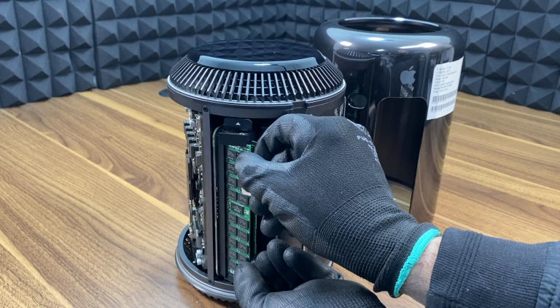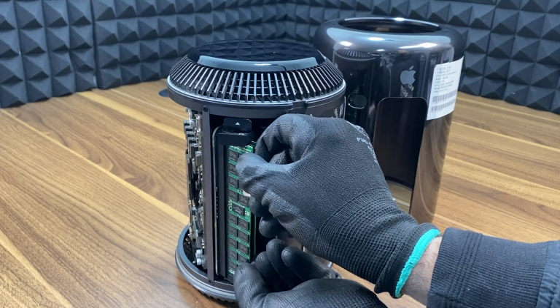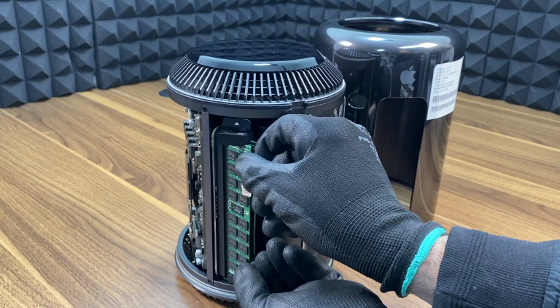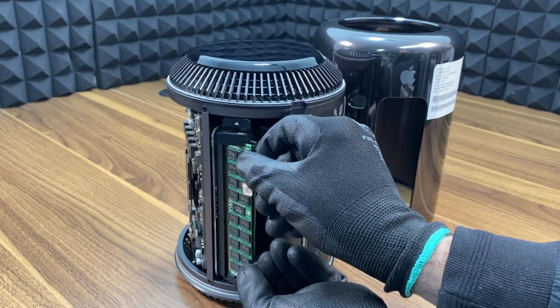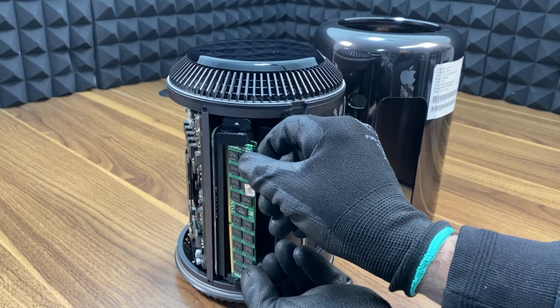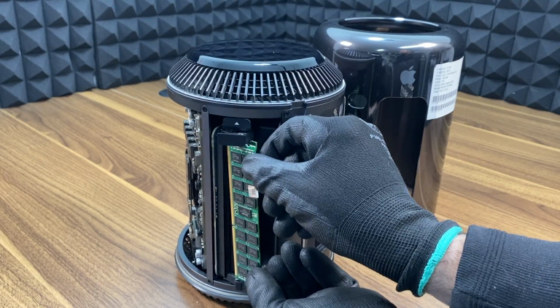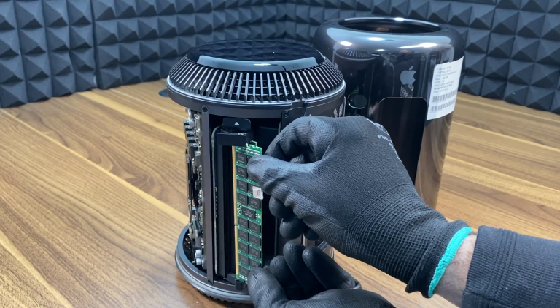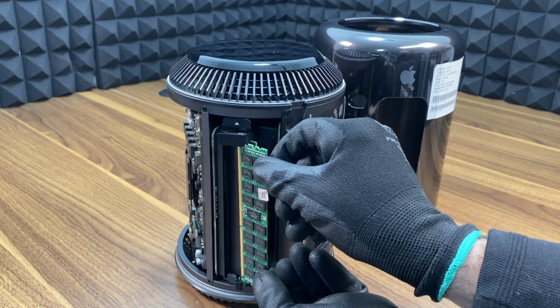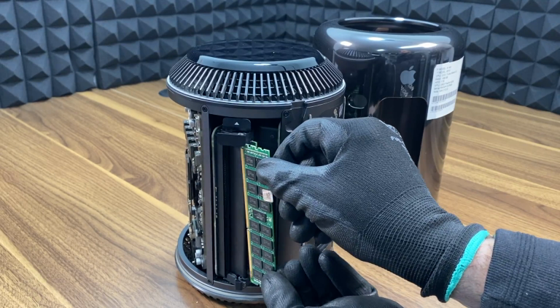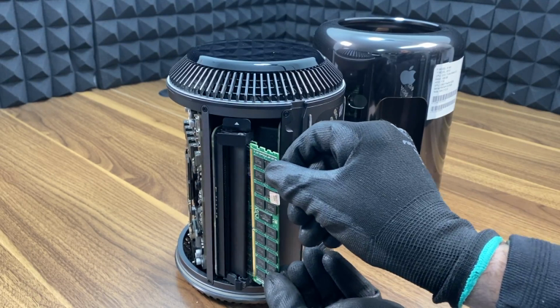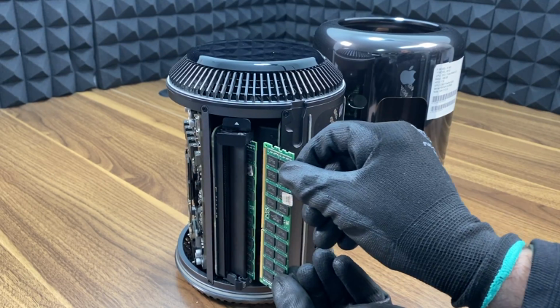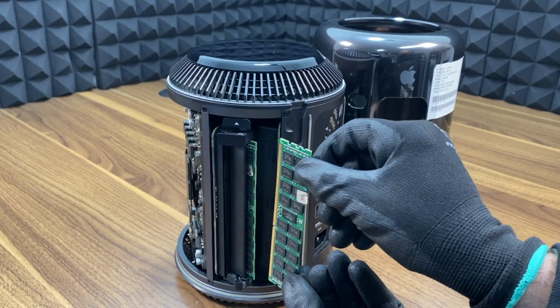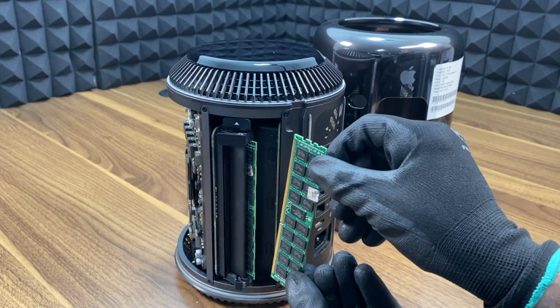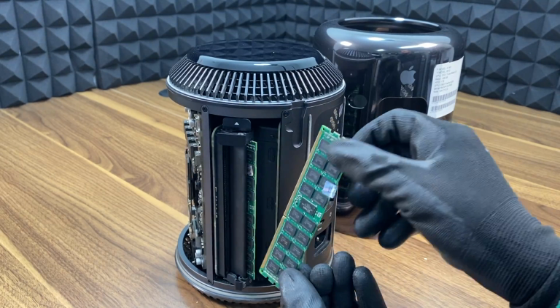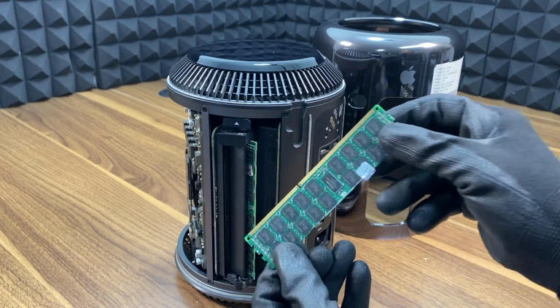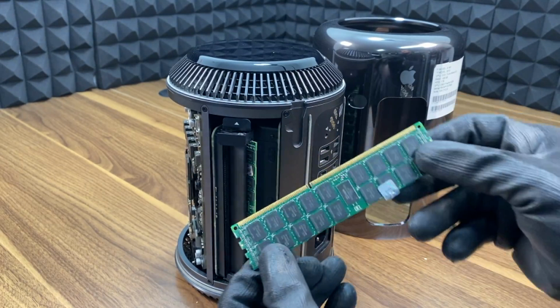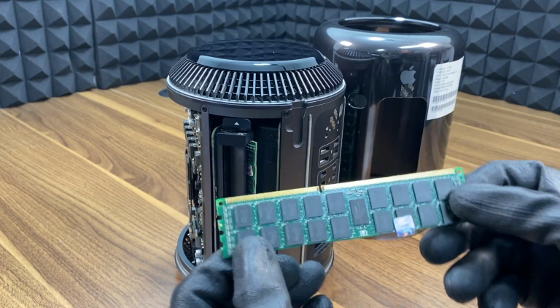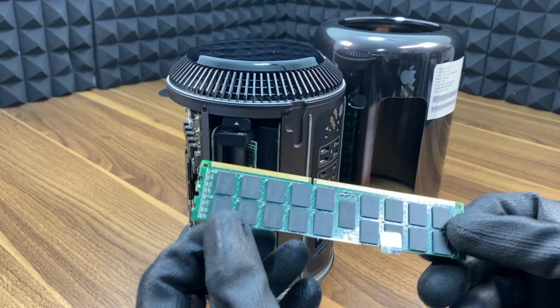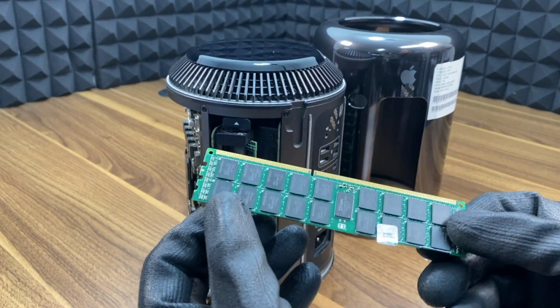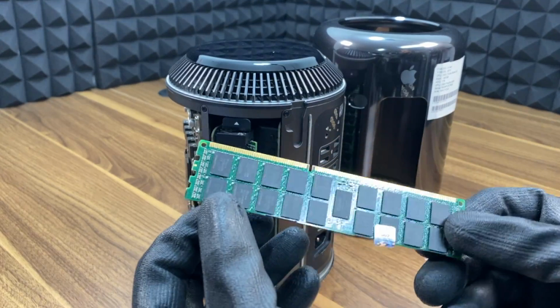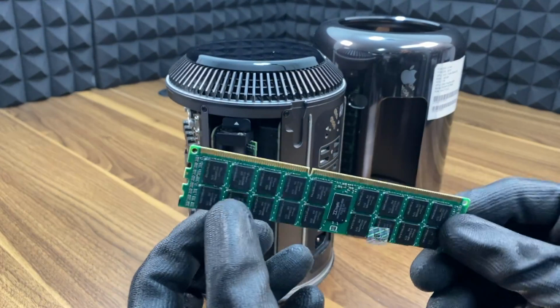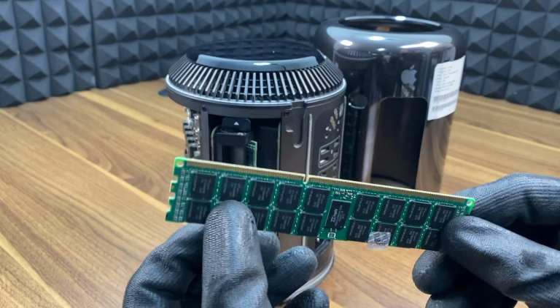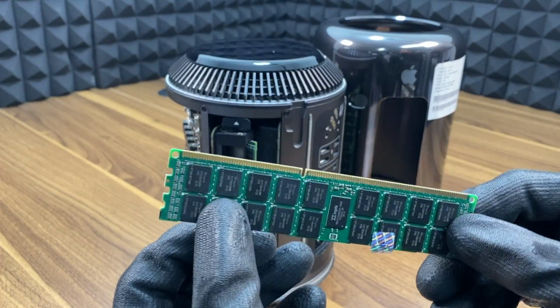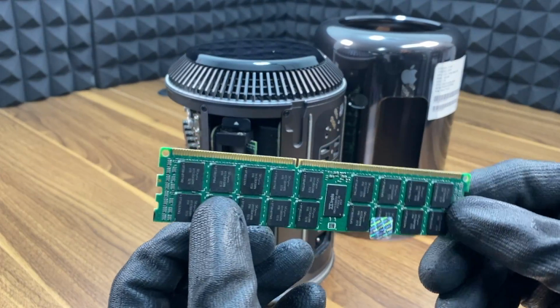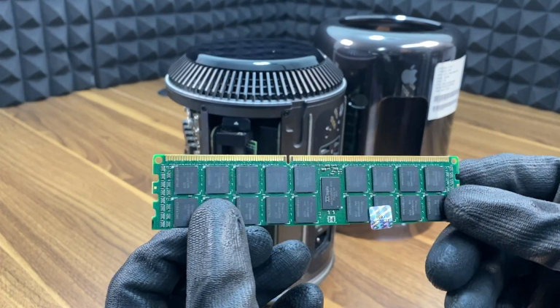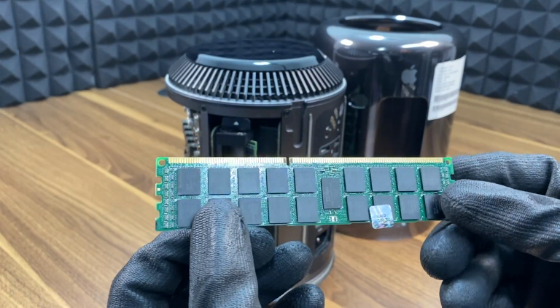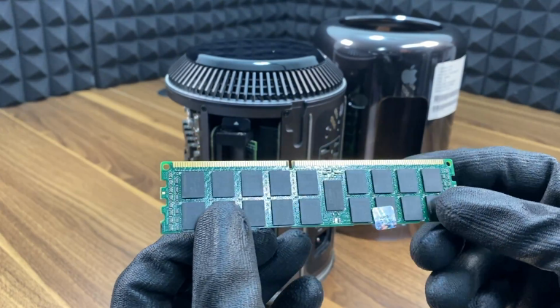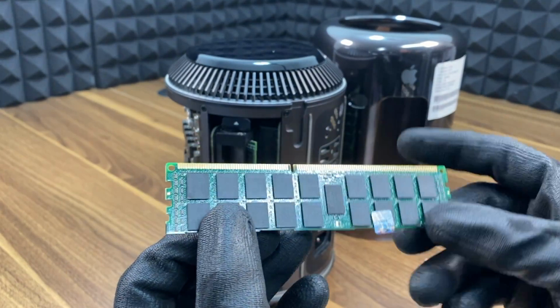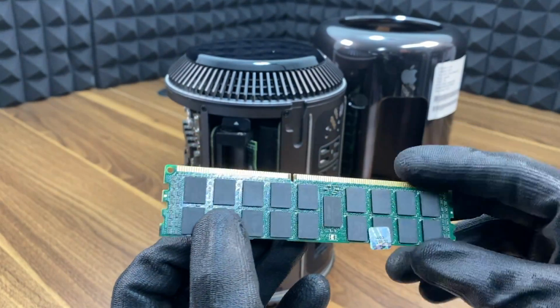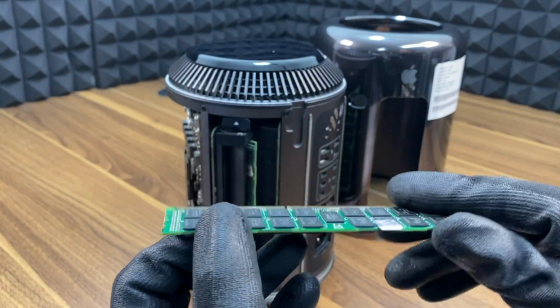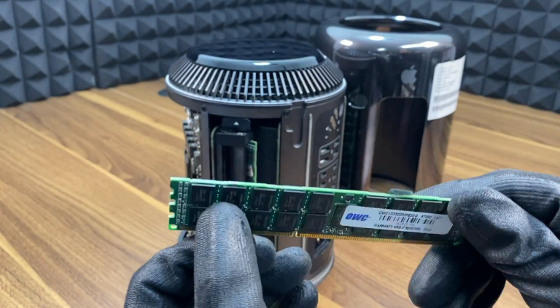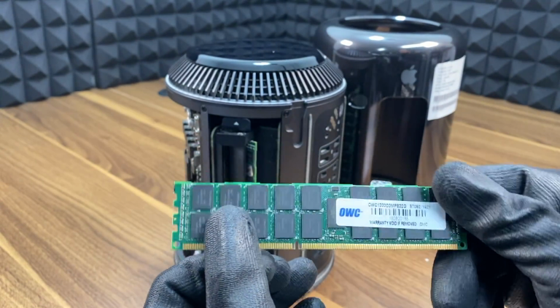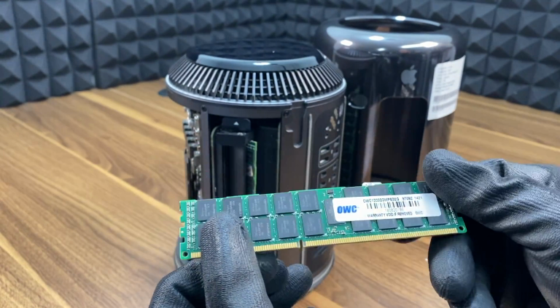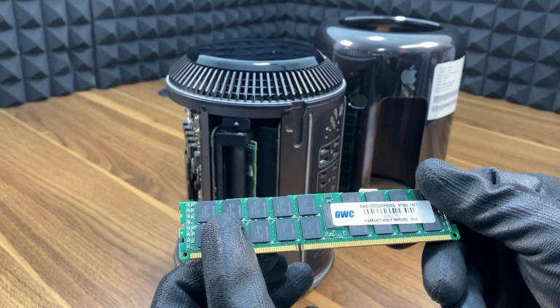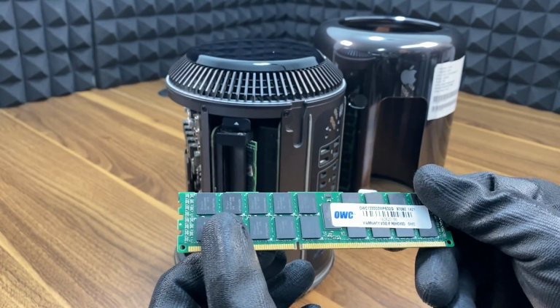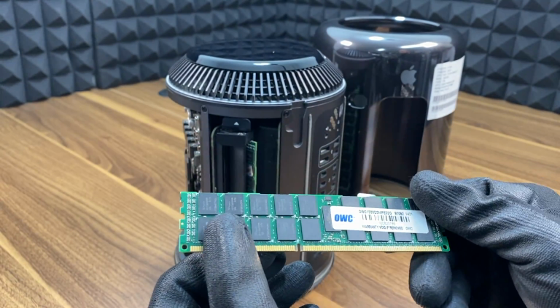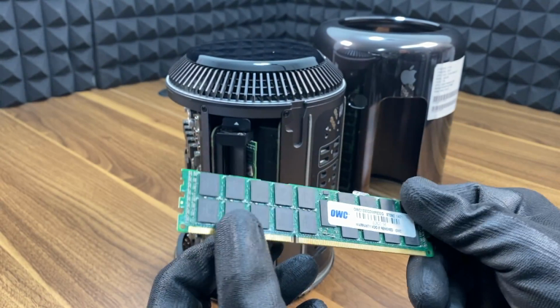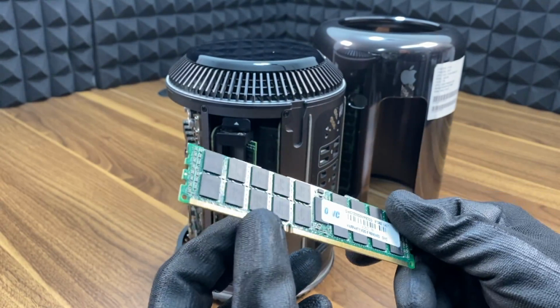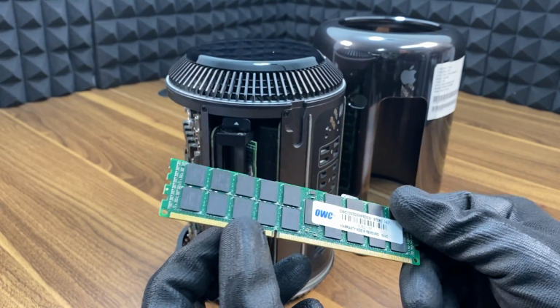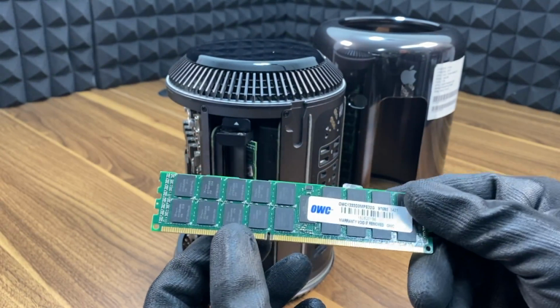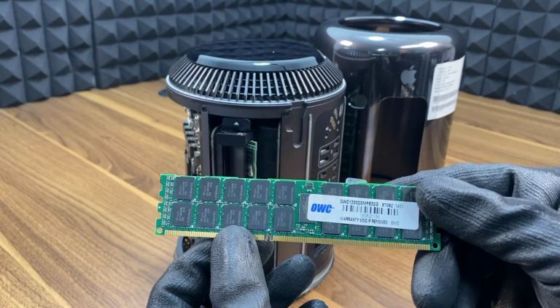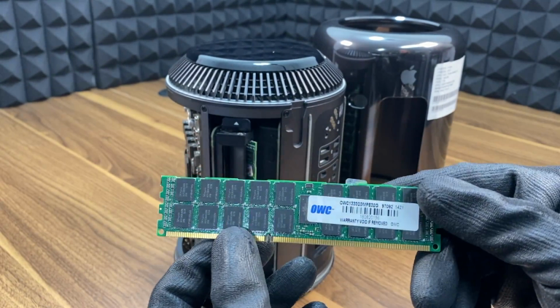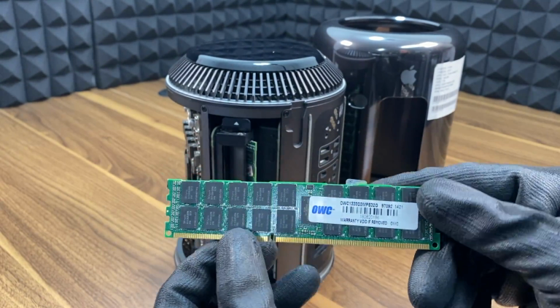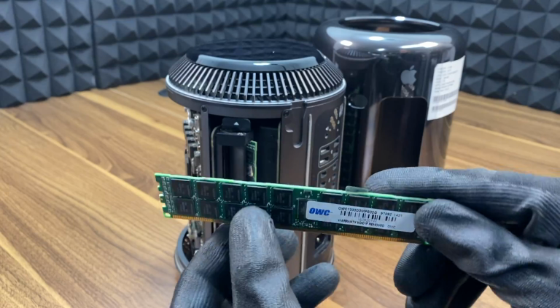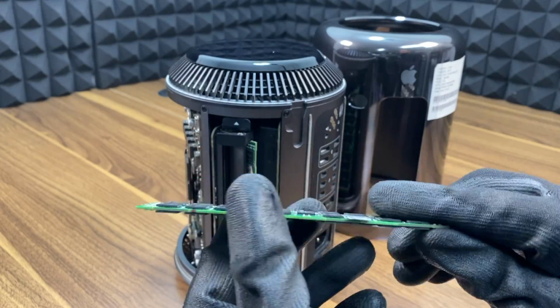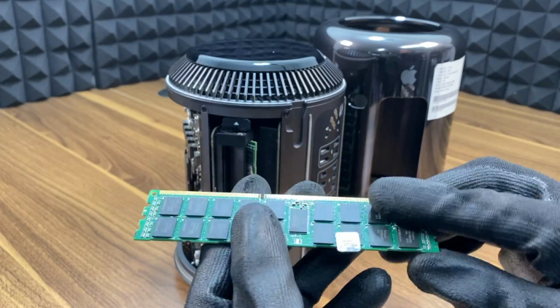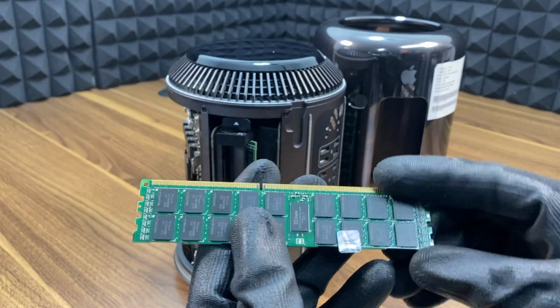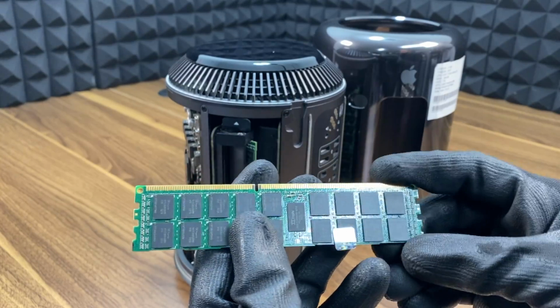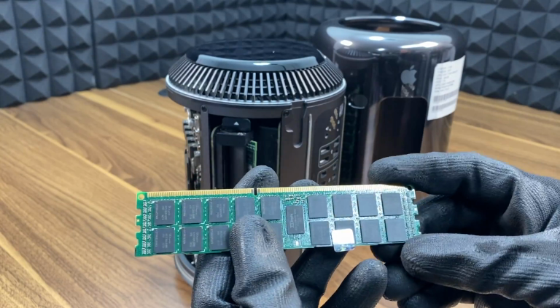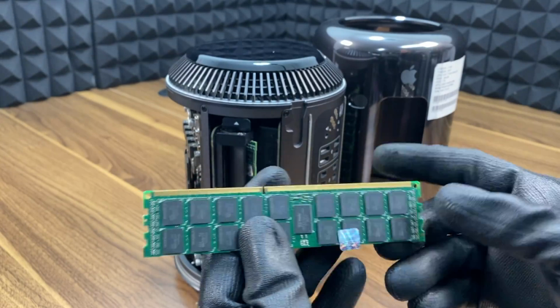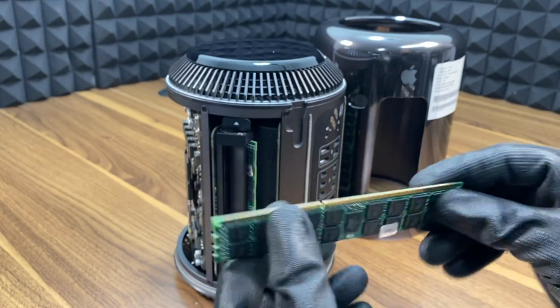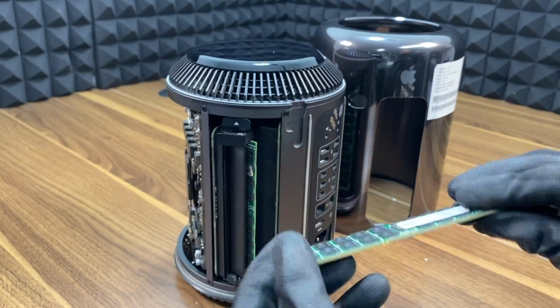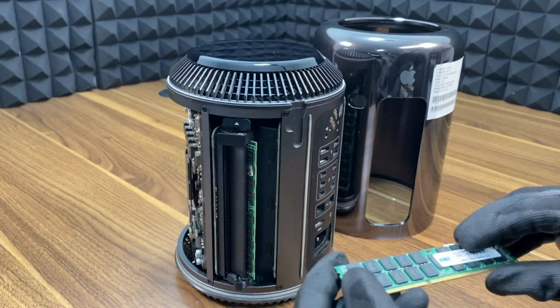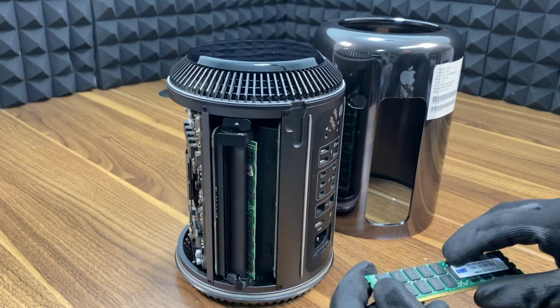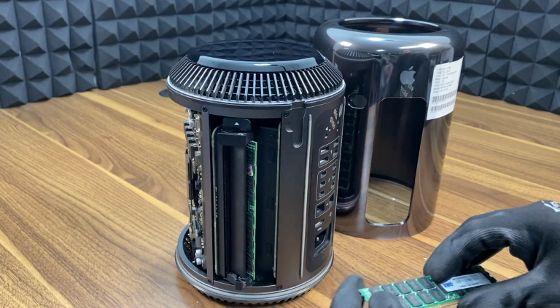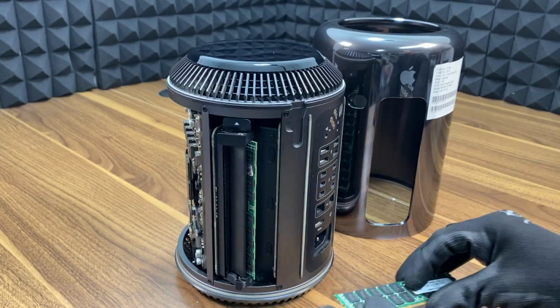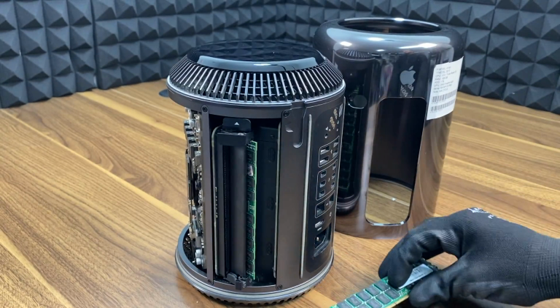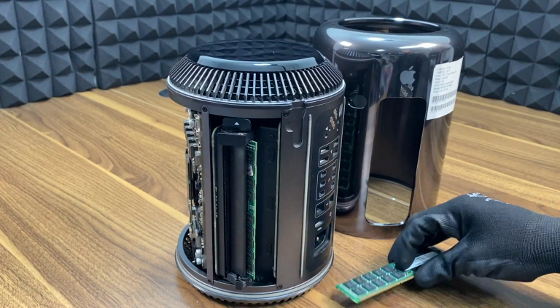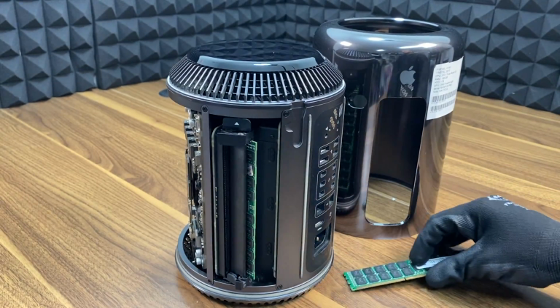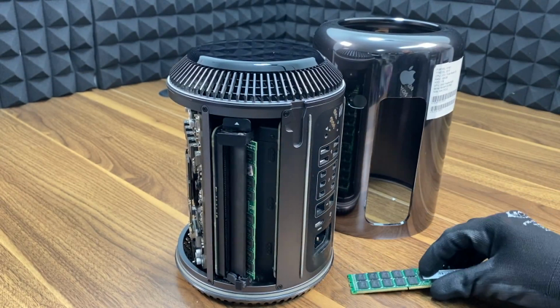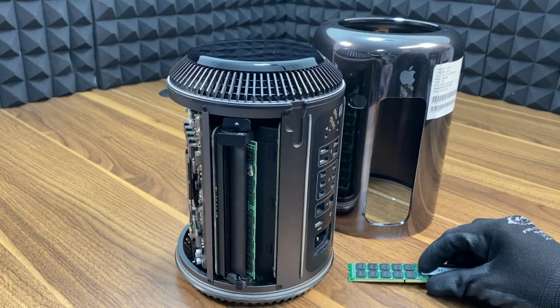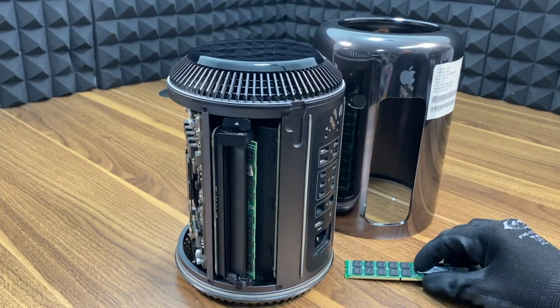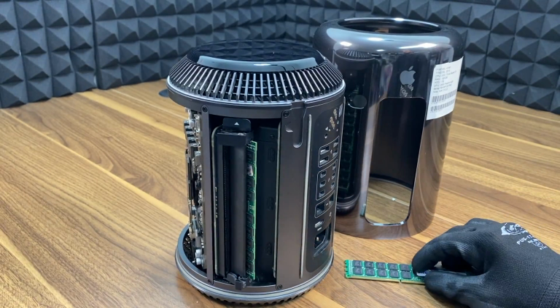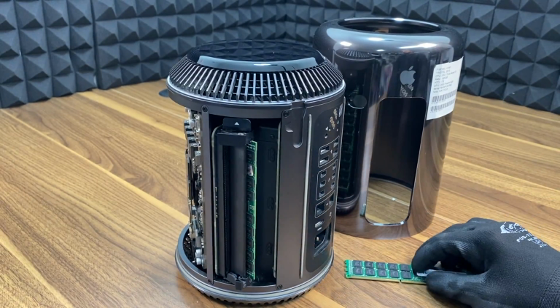Now, using both hands, you can gently pull the old RAM modules out, and repeat the same process for all four RAMs.